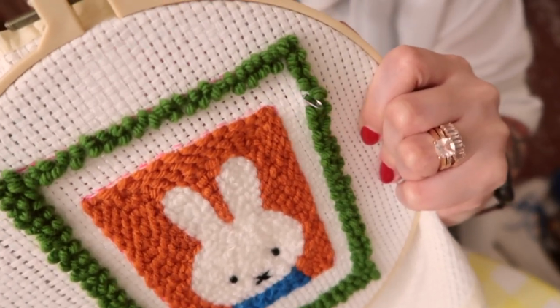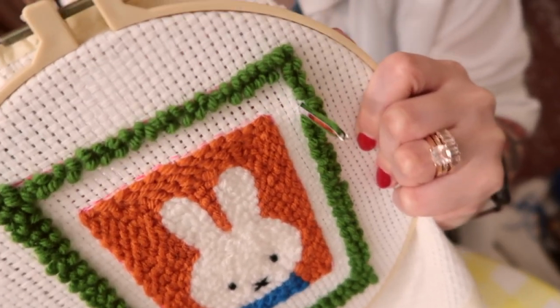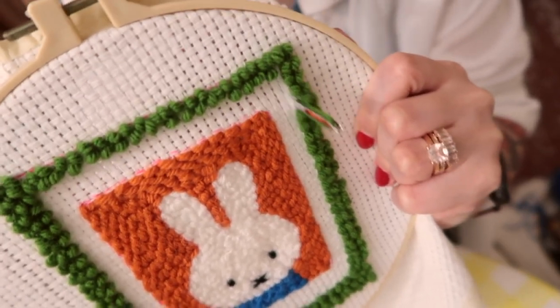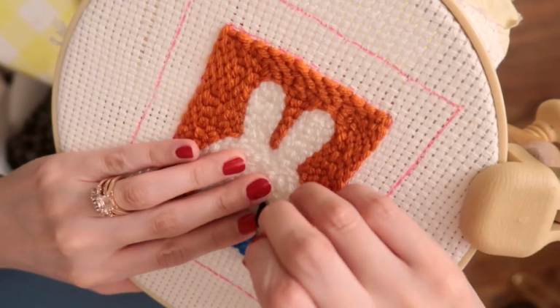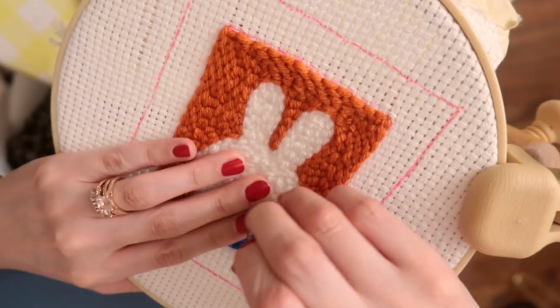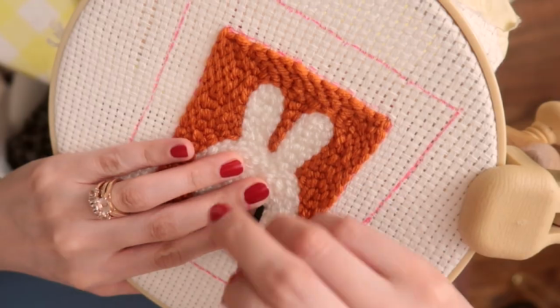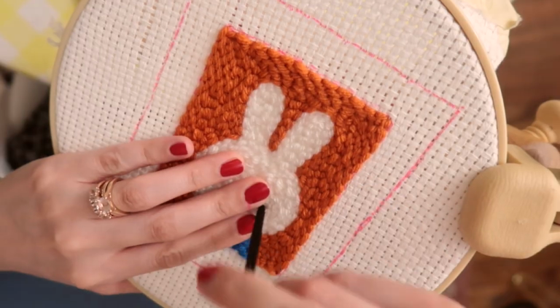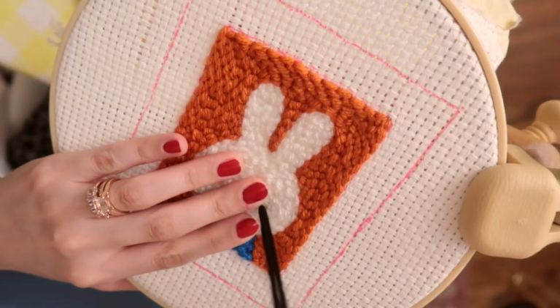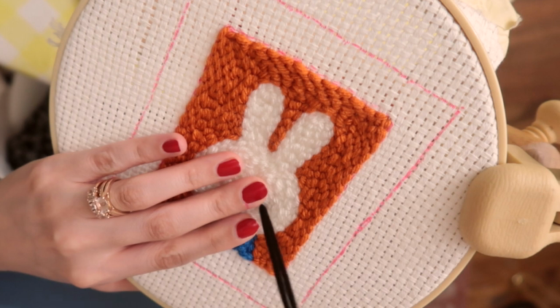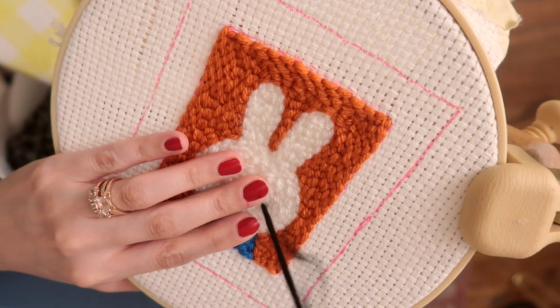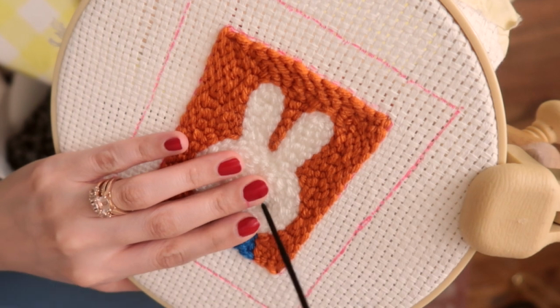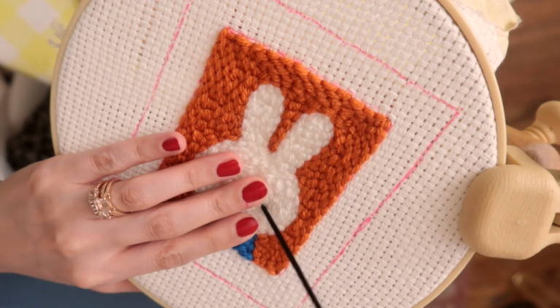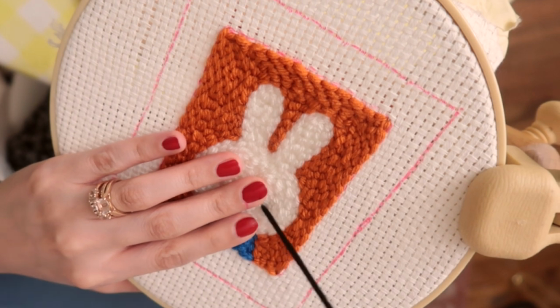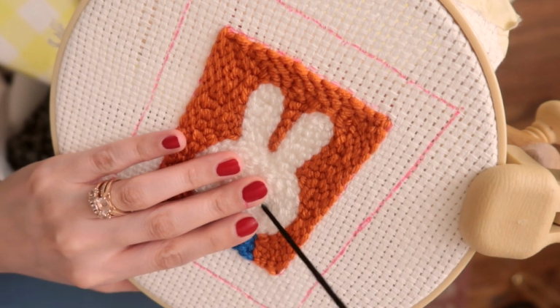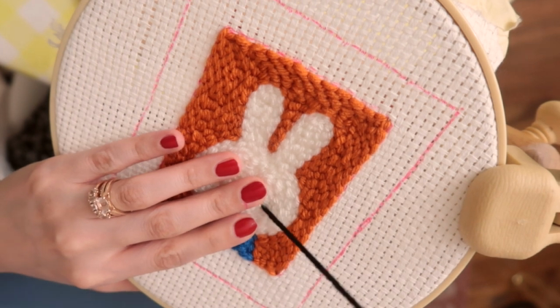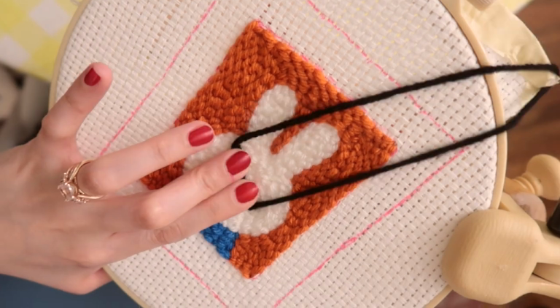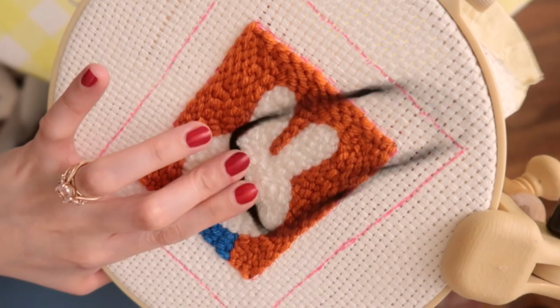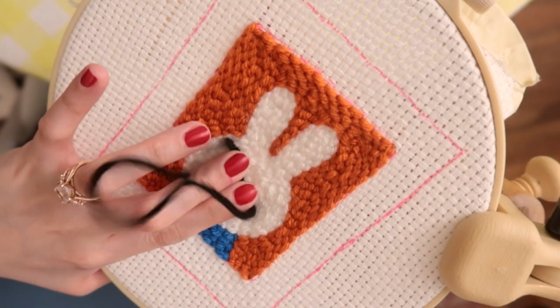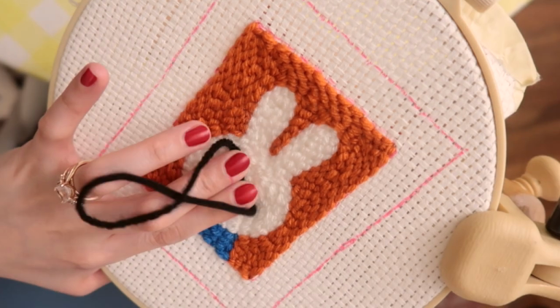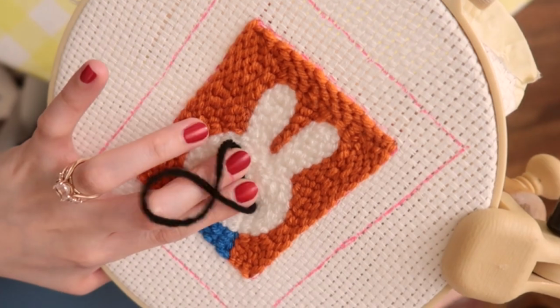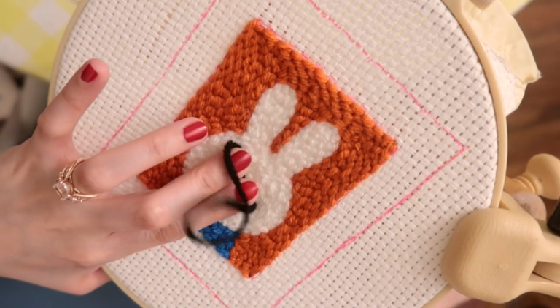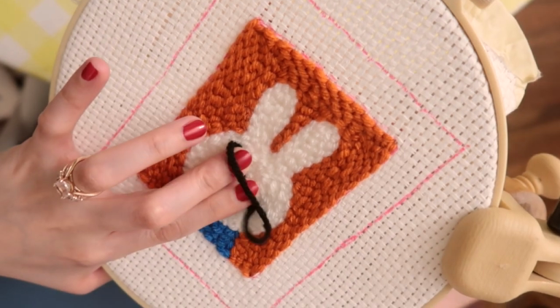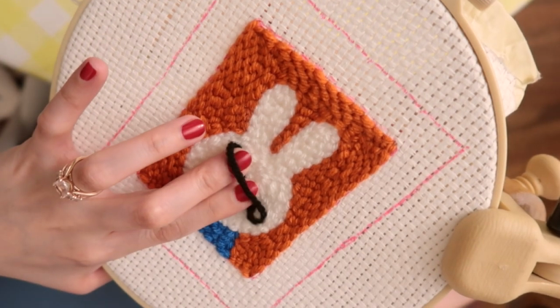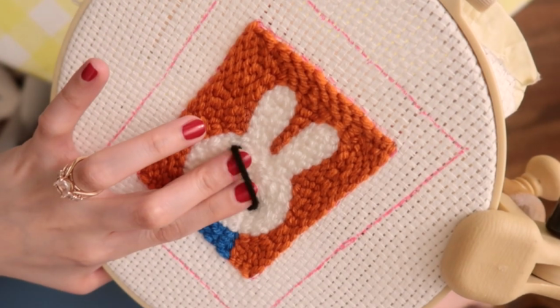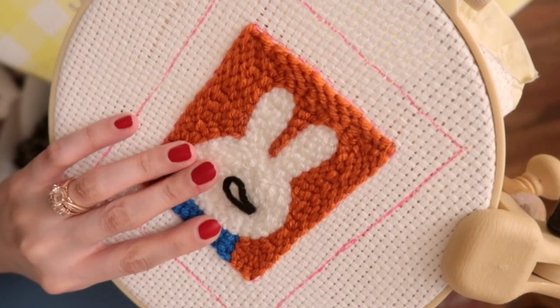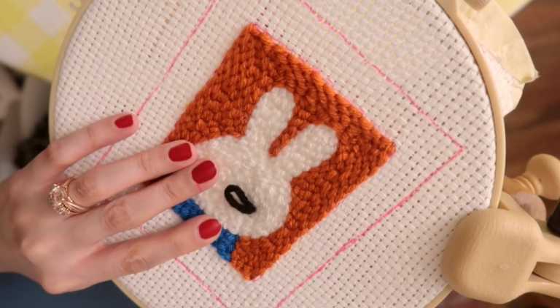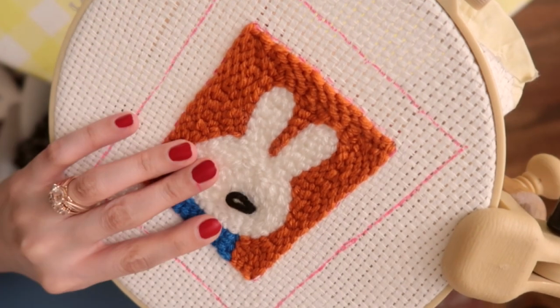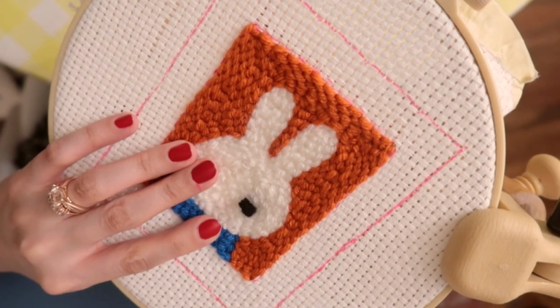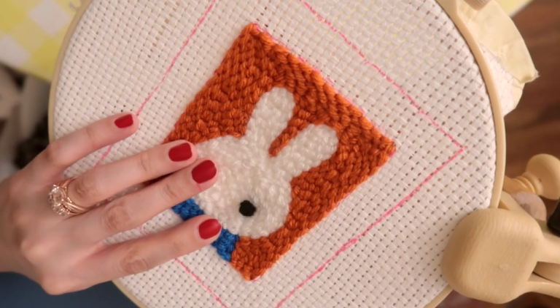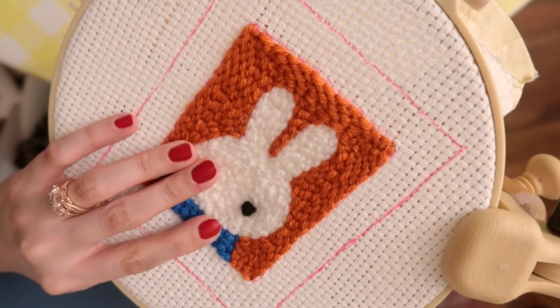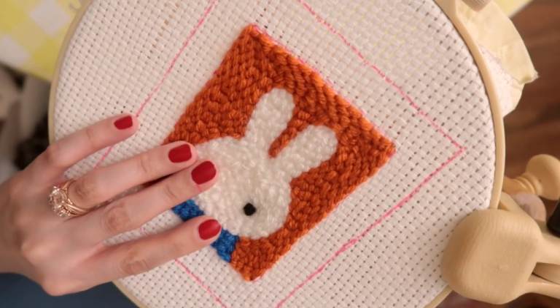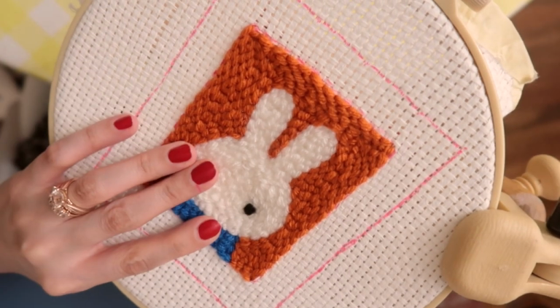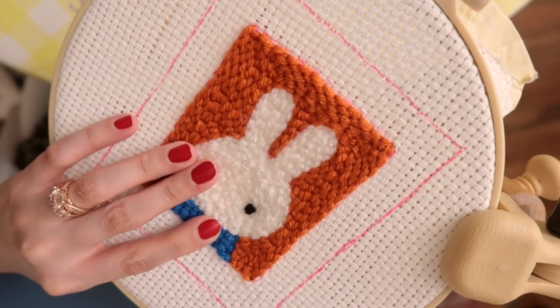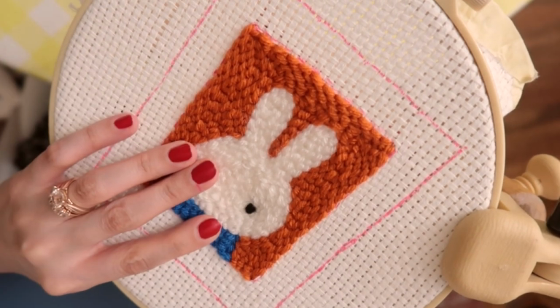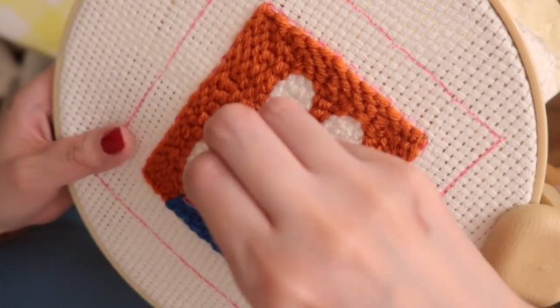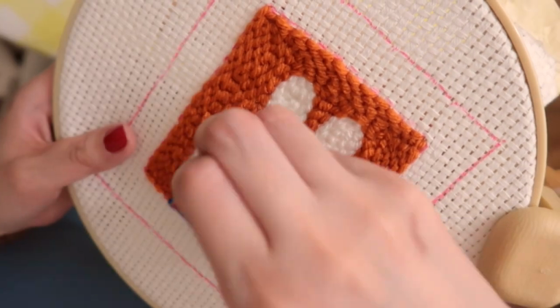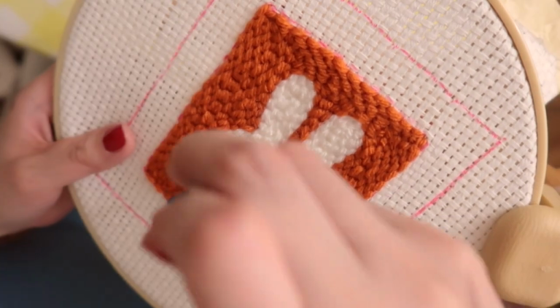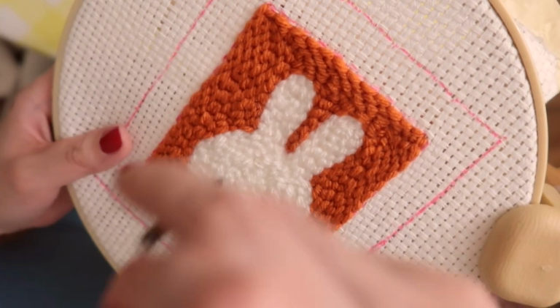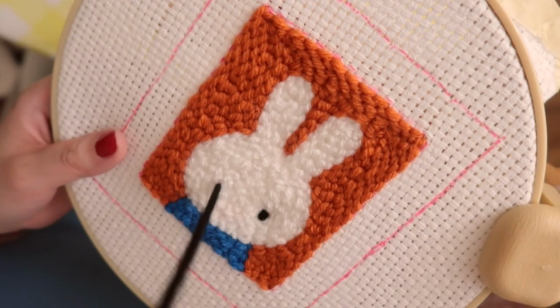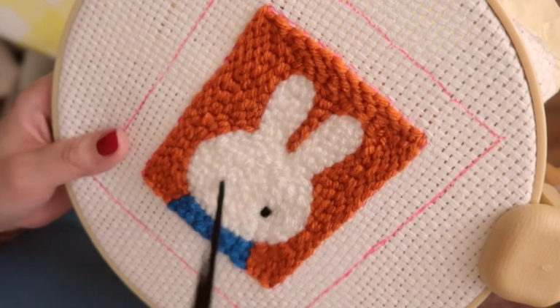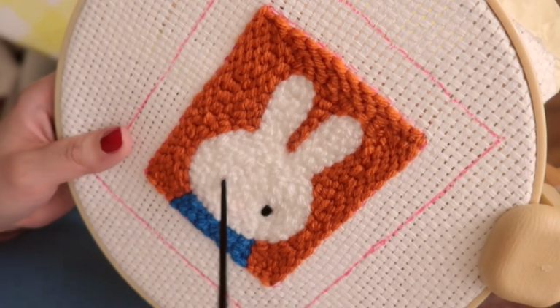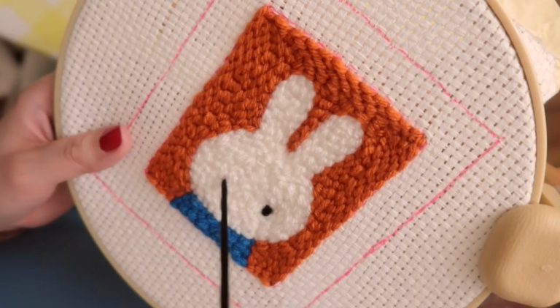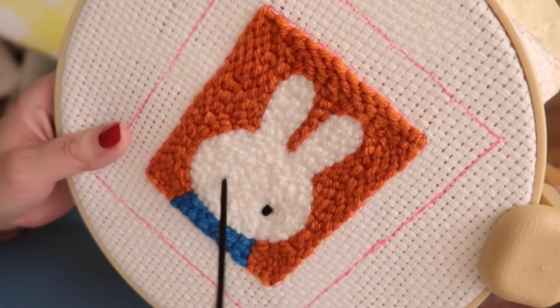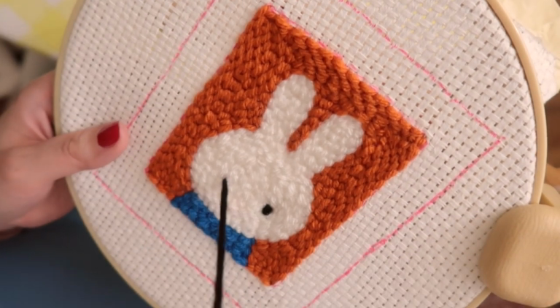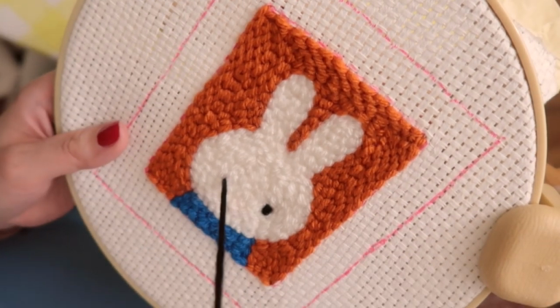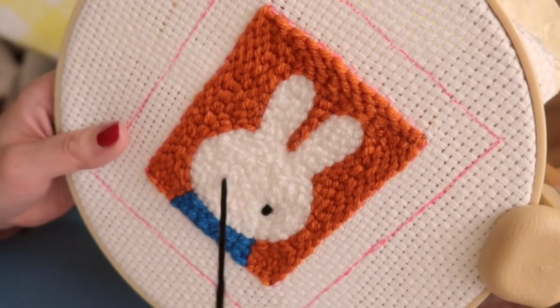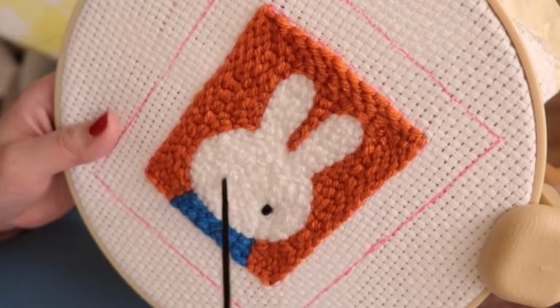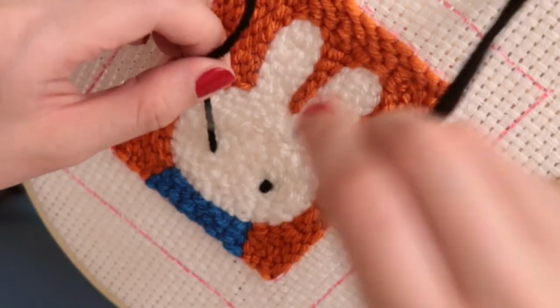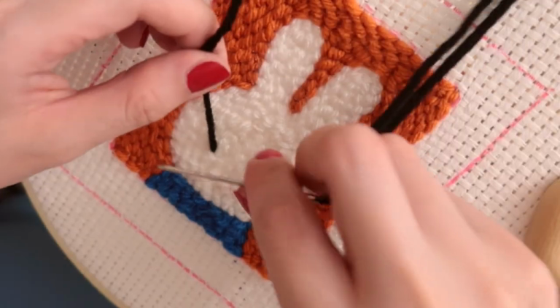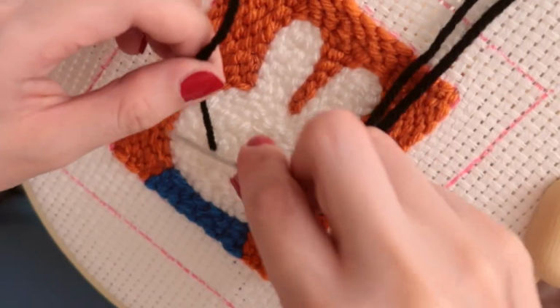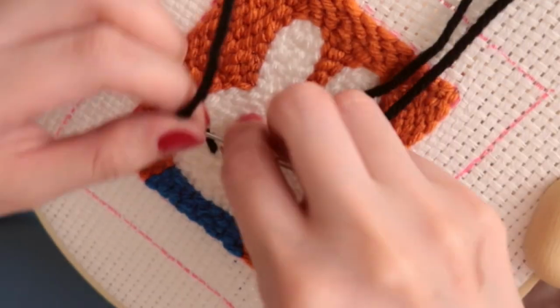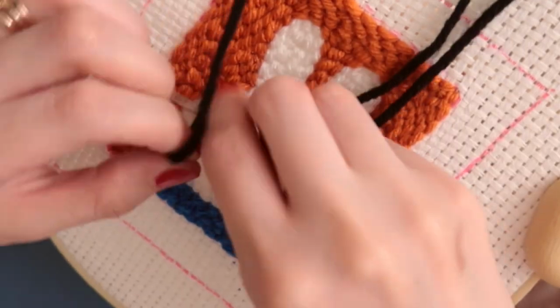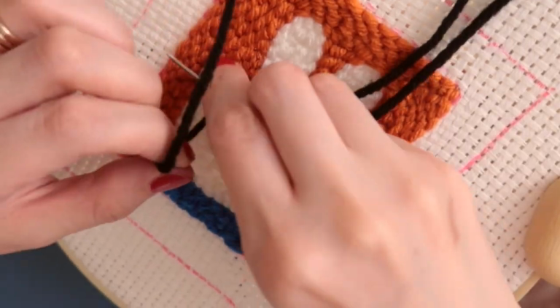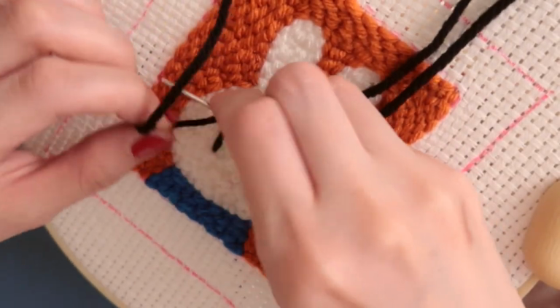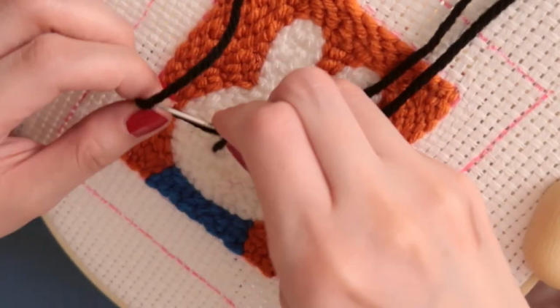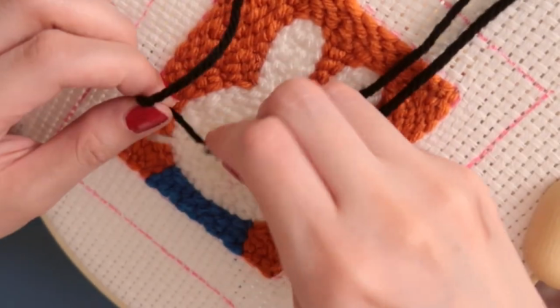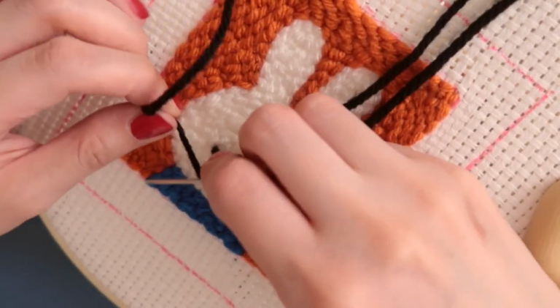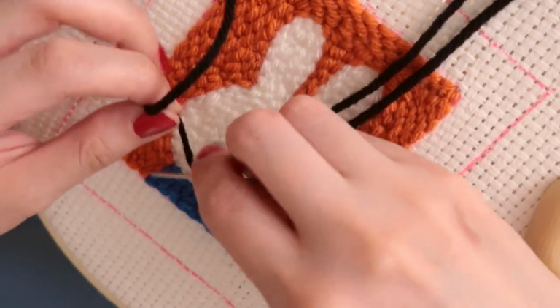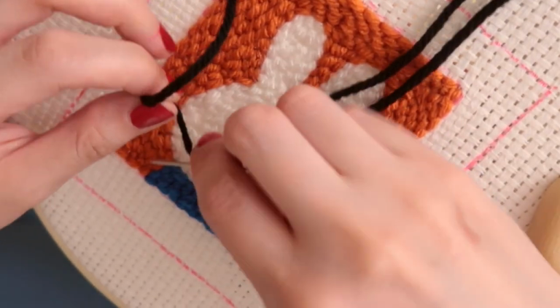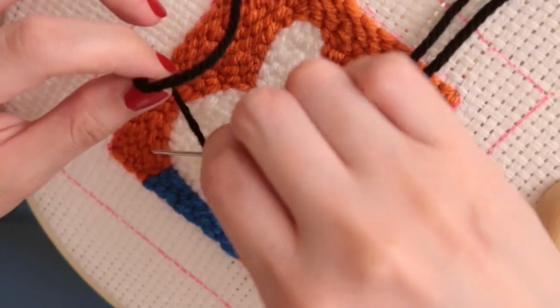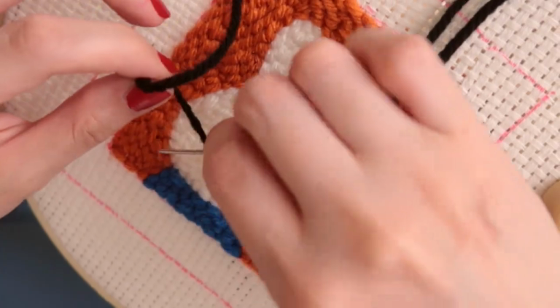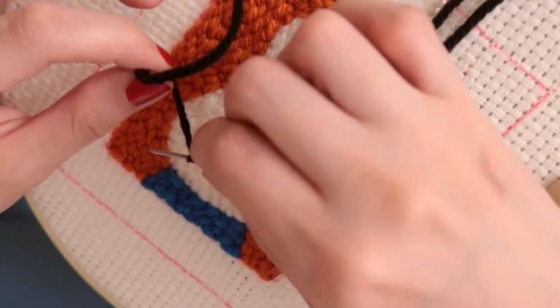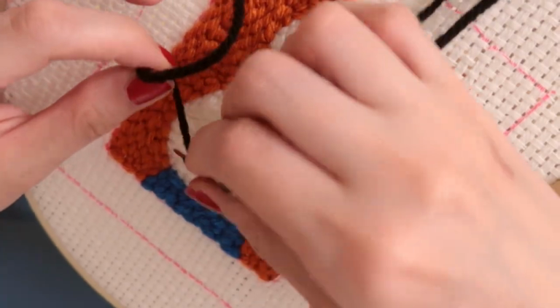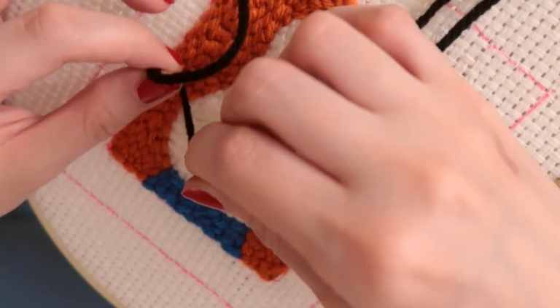For Miffy's face I just used two simple French knots and straight stitches for her nose.